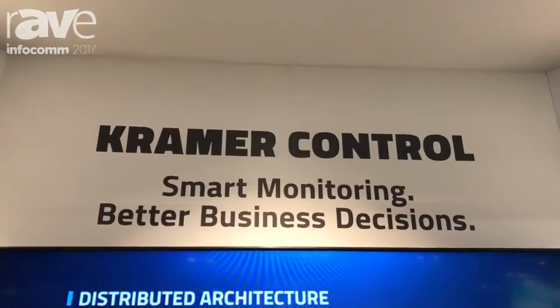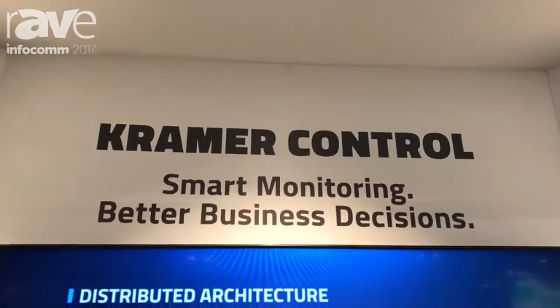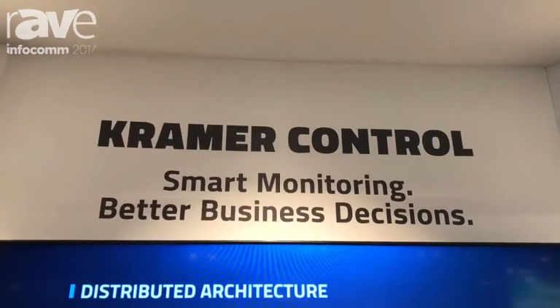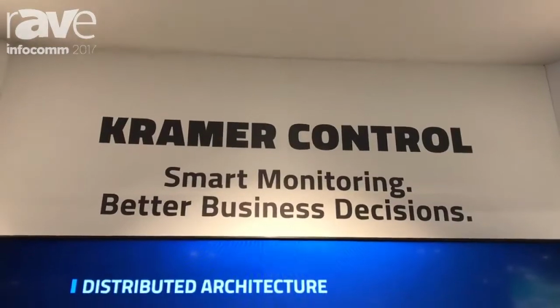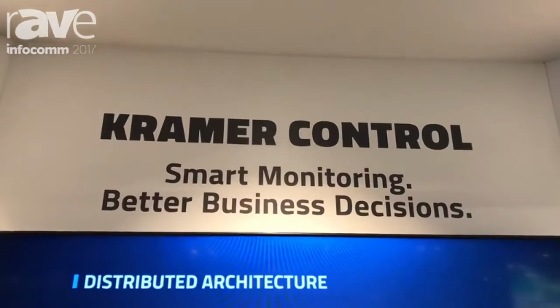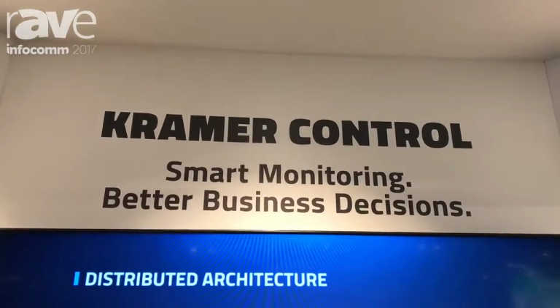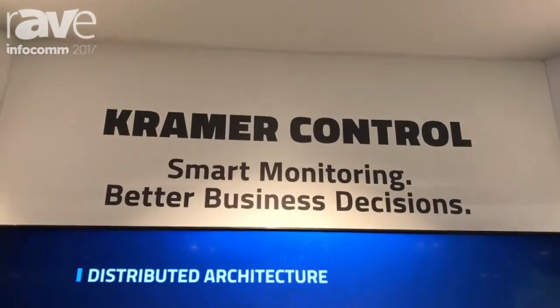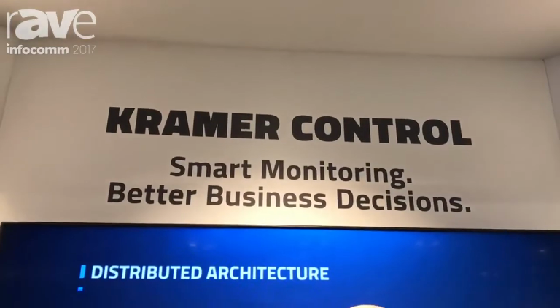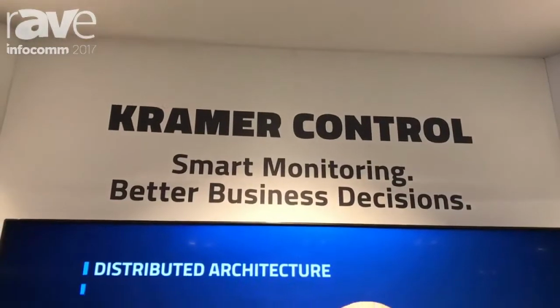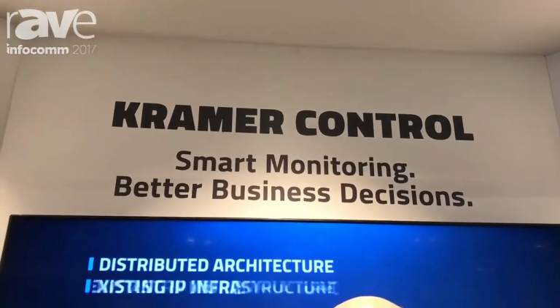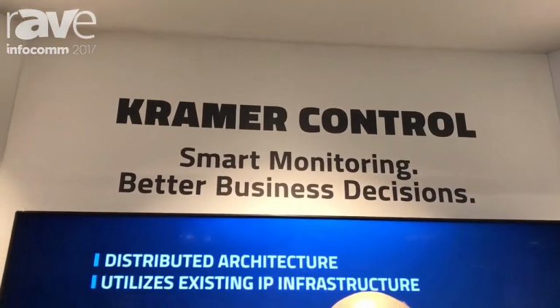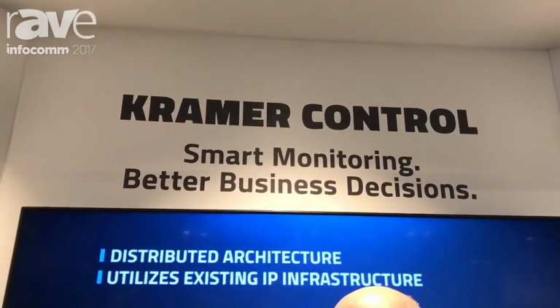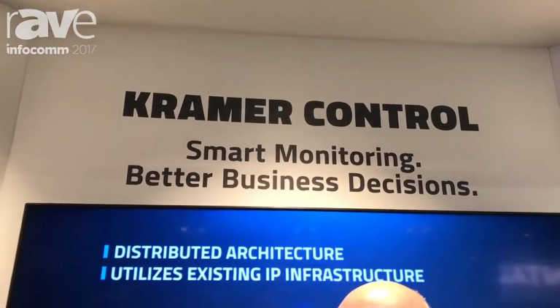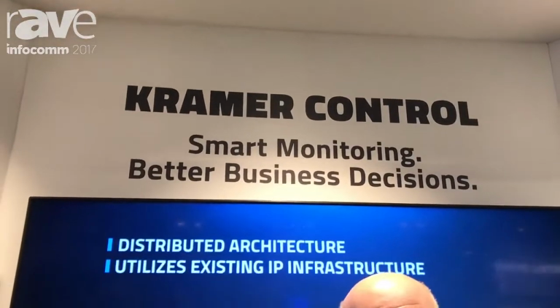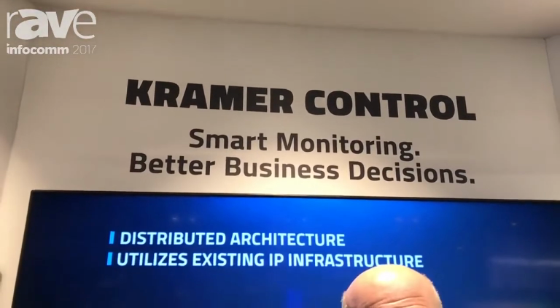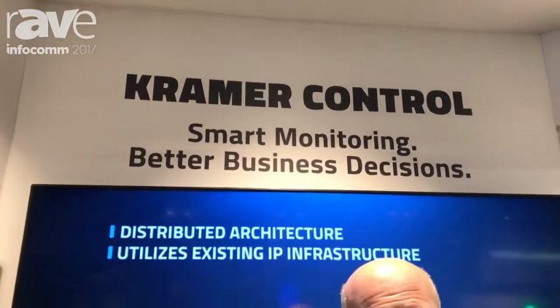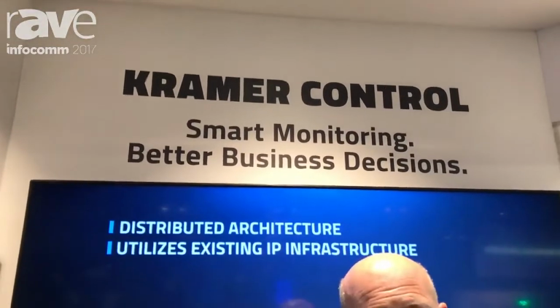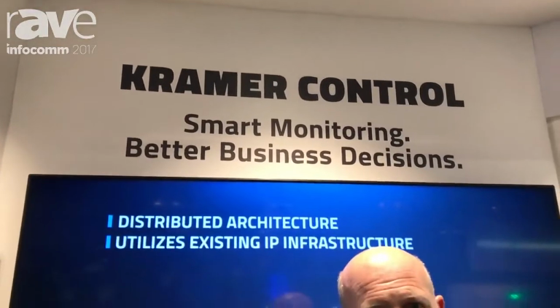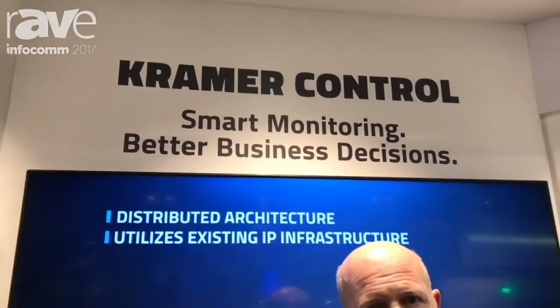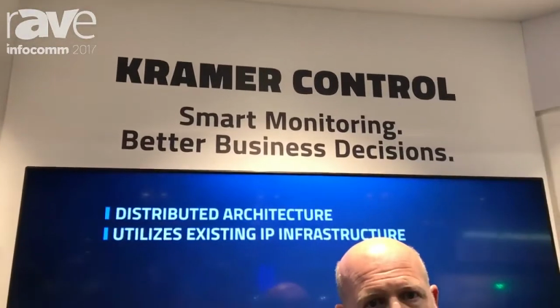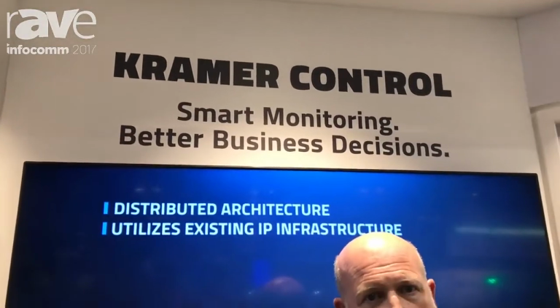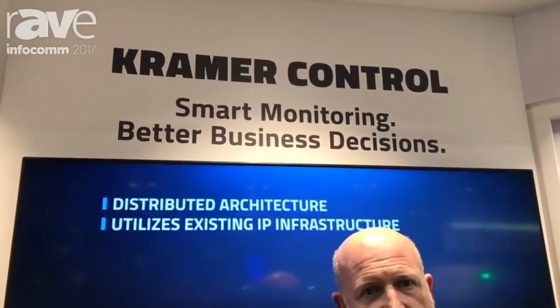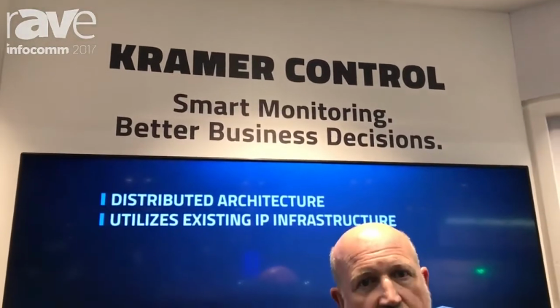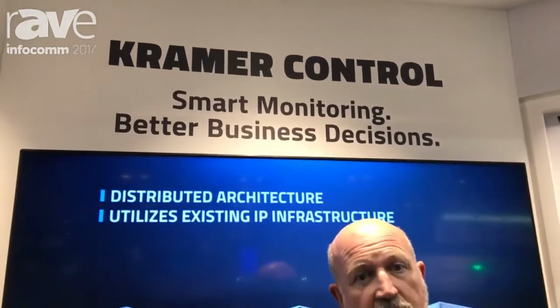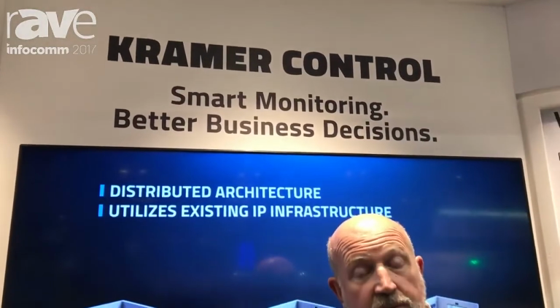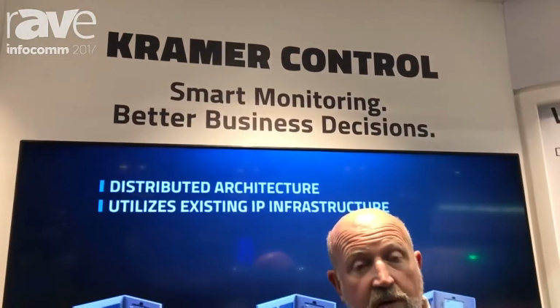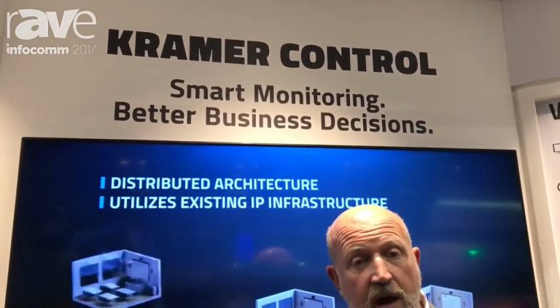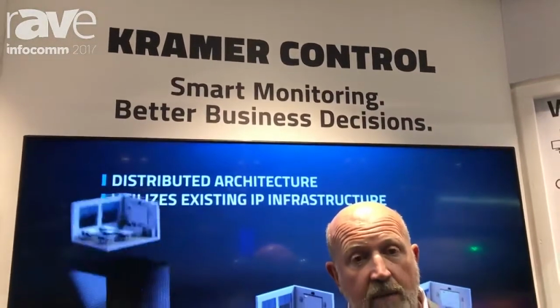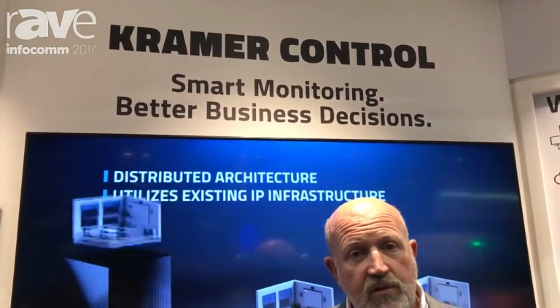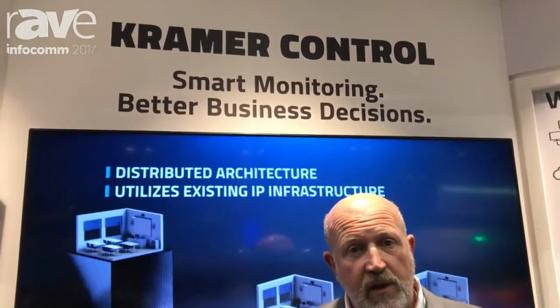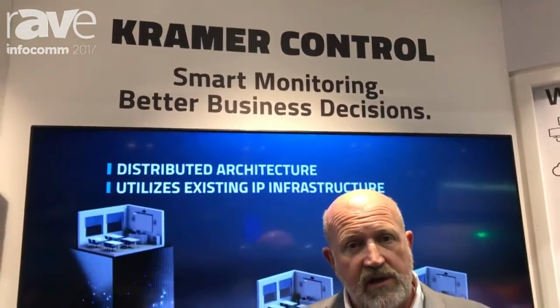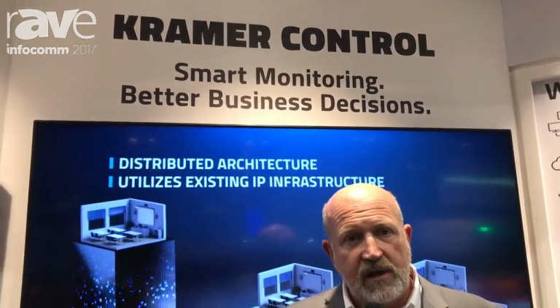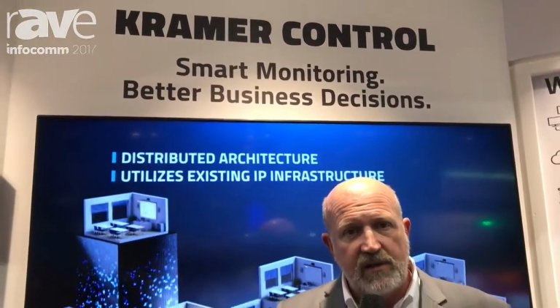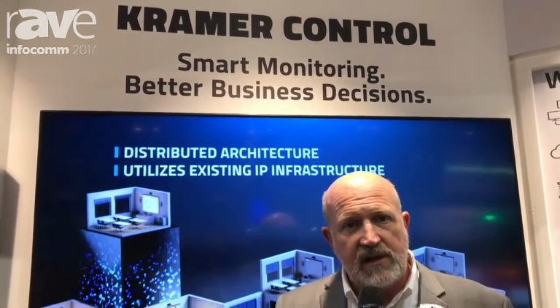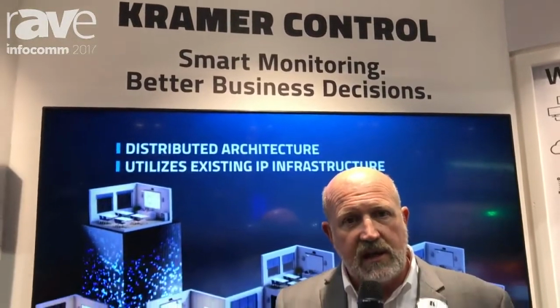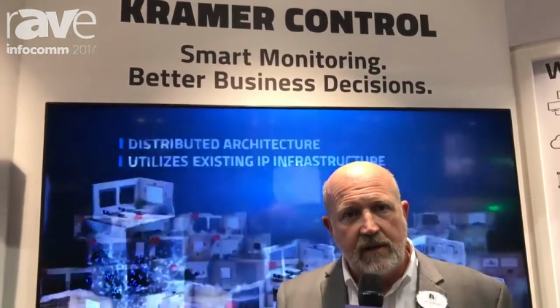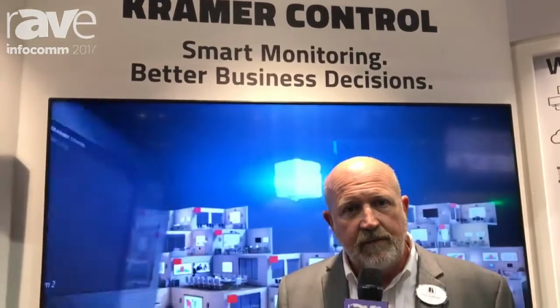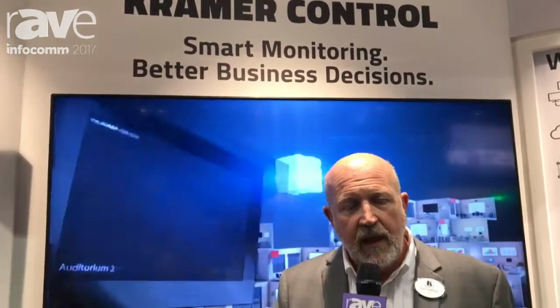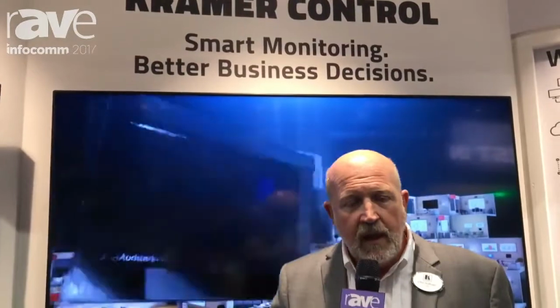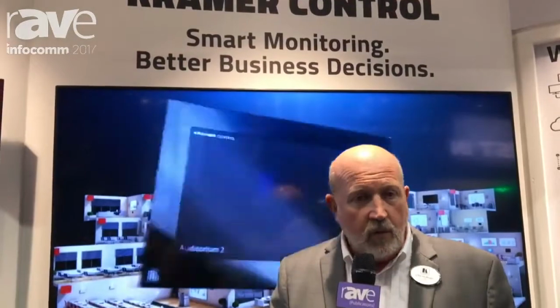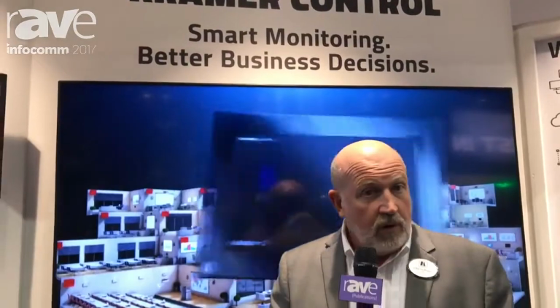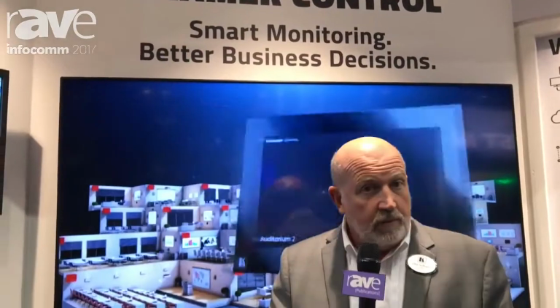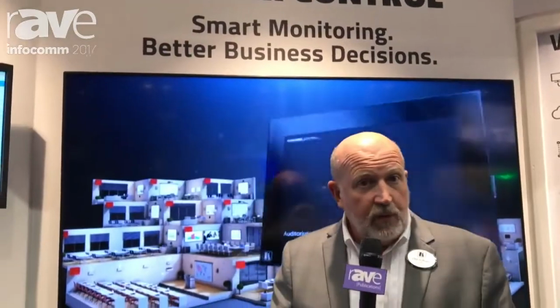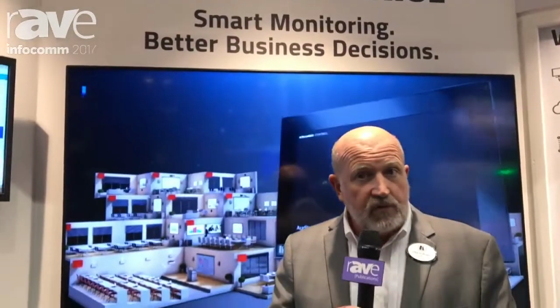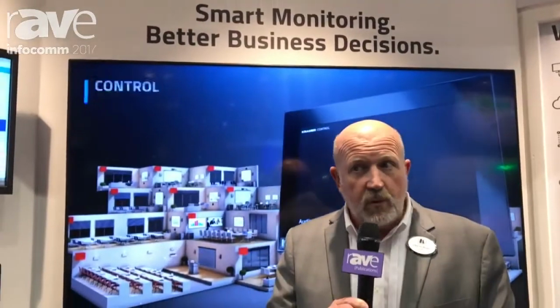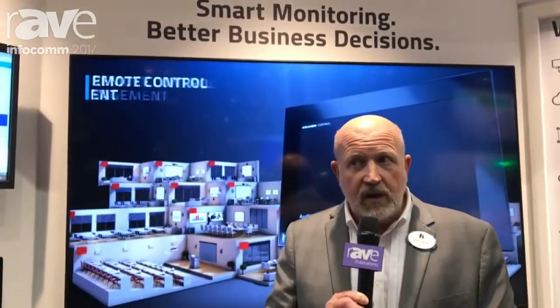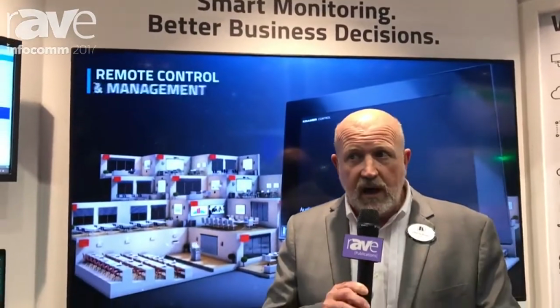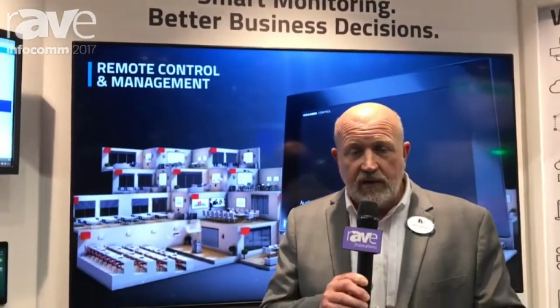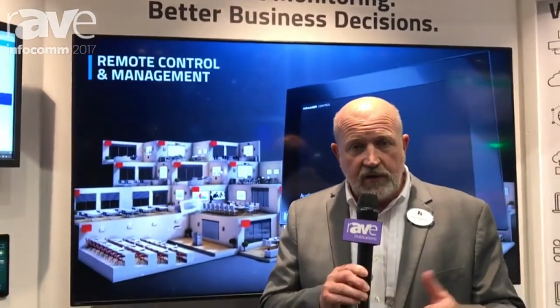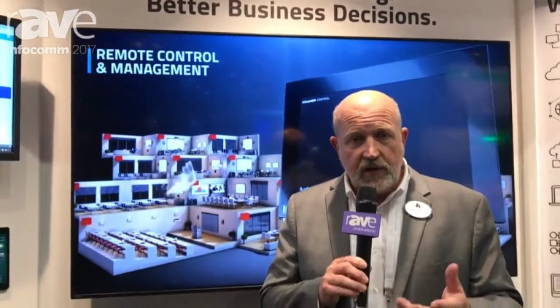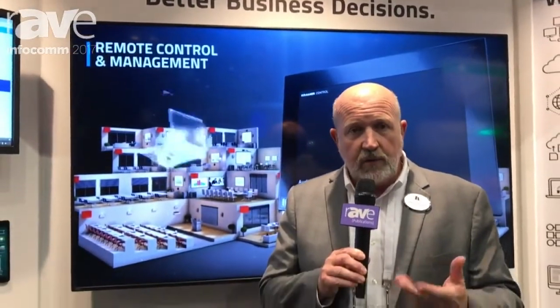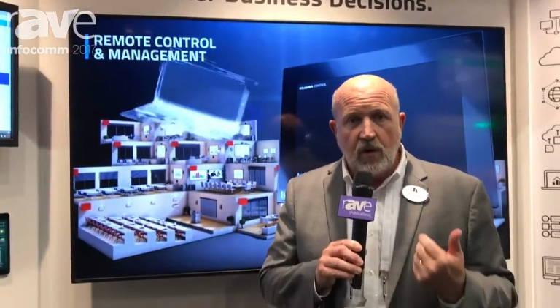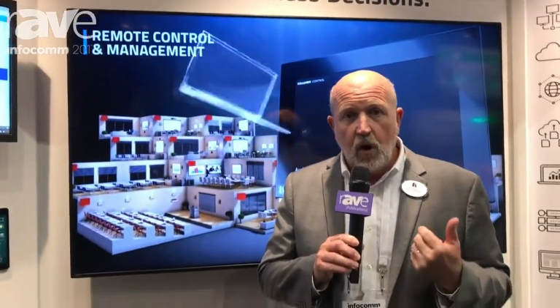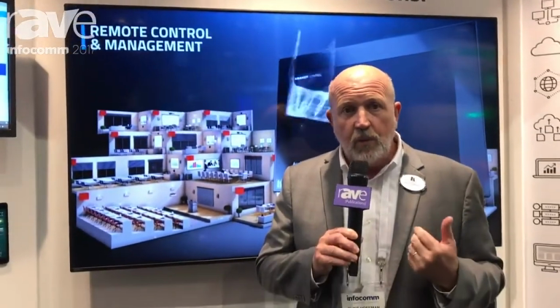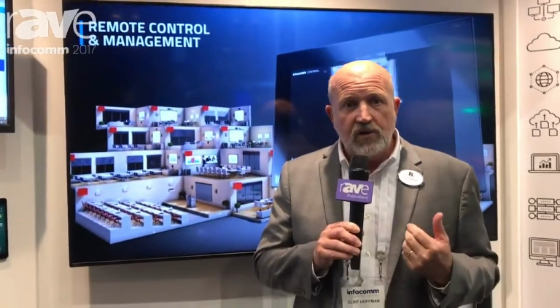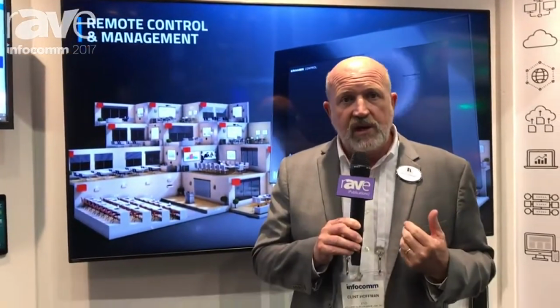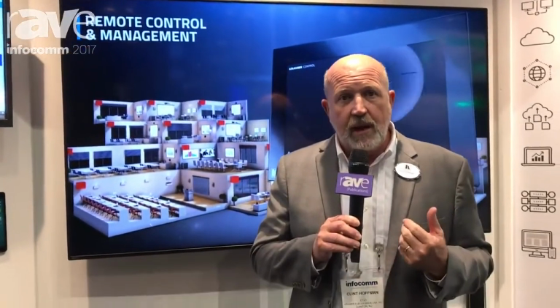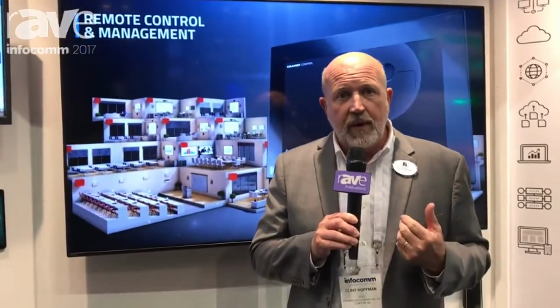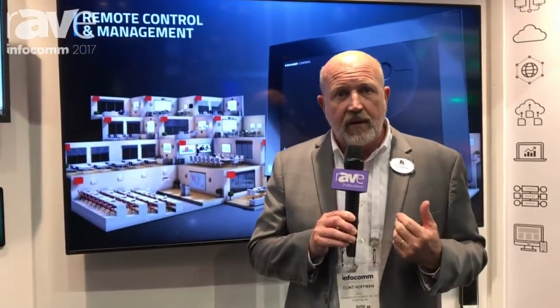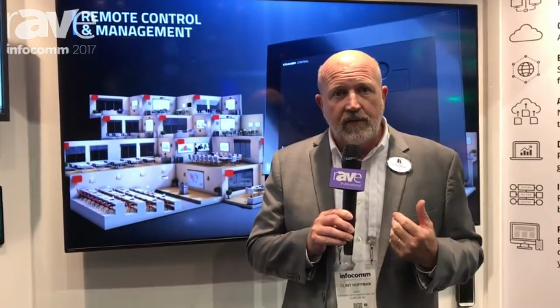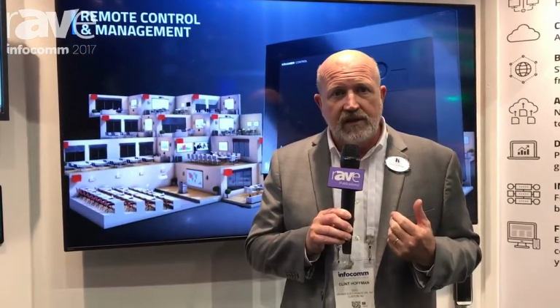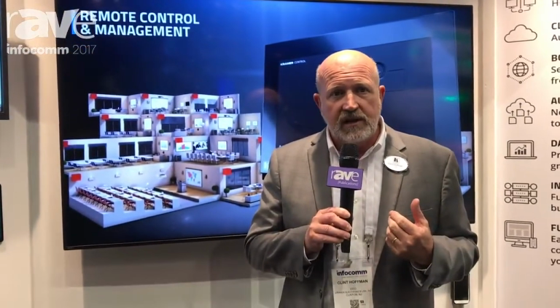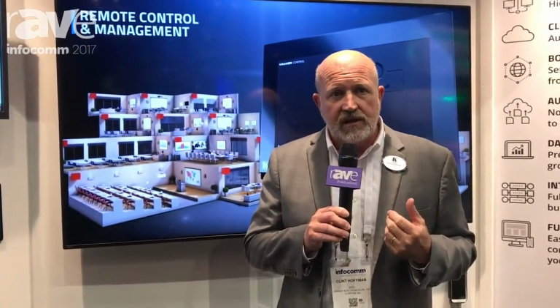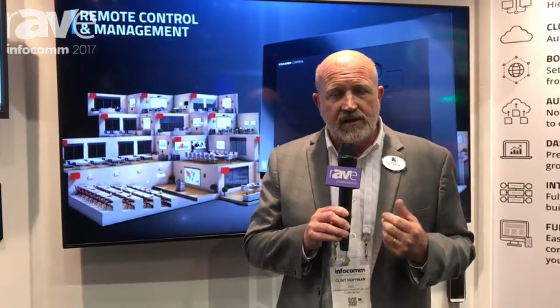Hello, this is Clint Hoffman for Kramer Electronics here at Infocom 2017. We're in booth 2930 and we're hoping you stop by and visit us.